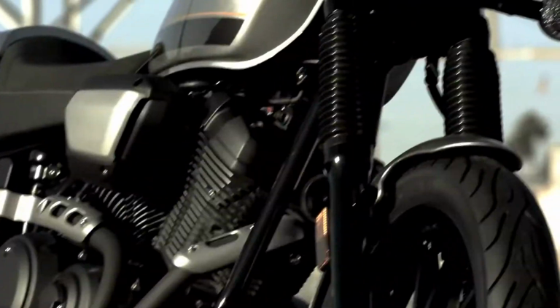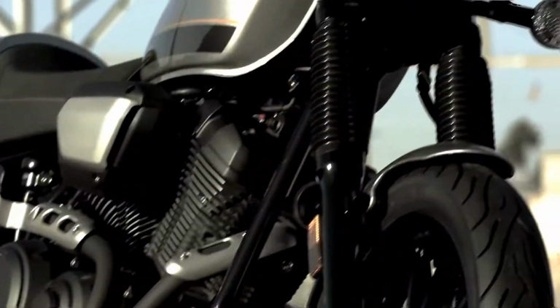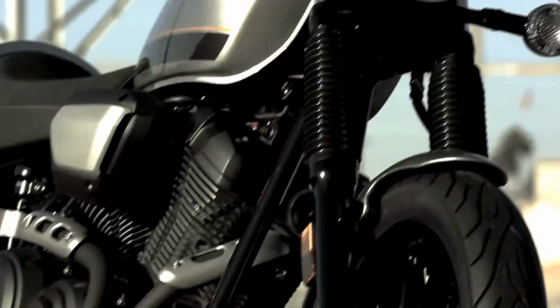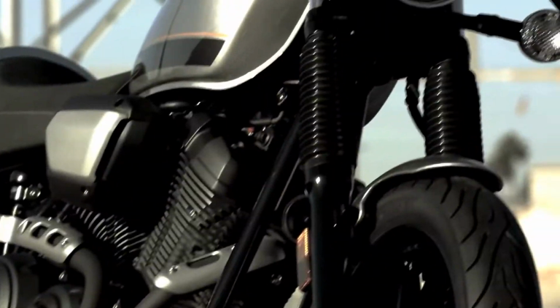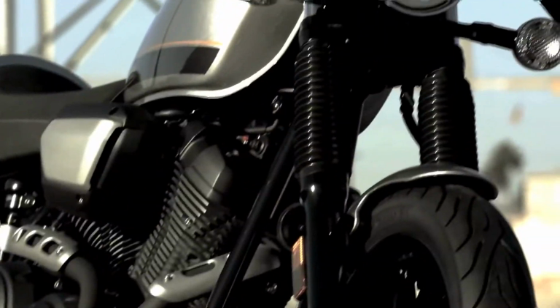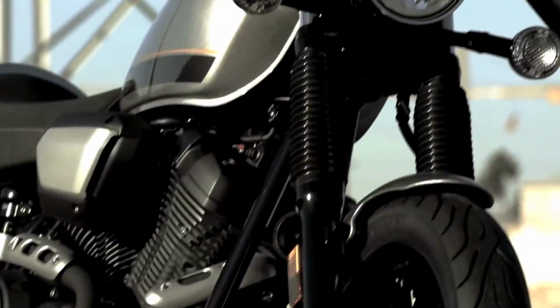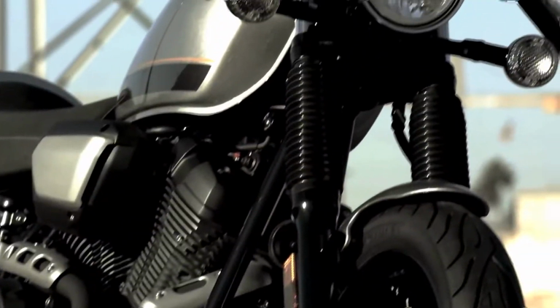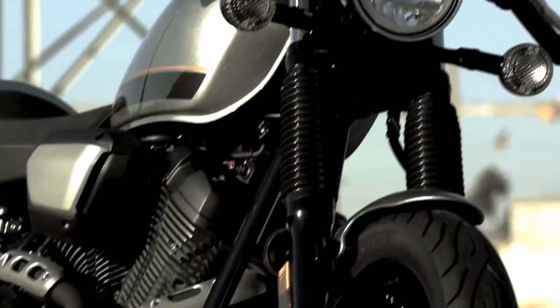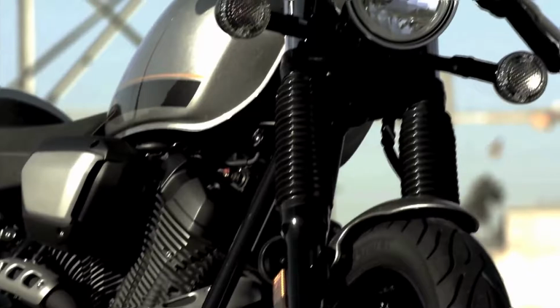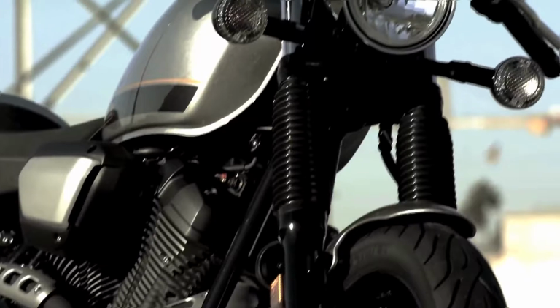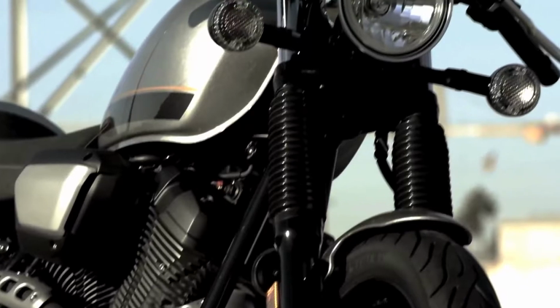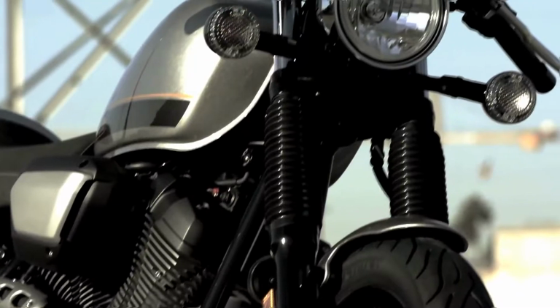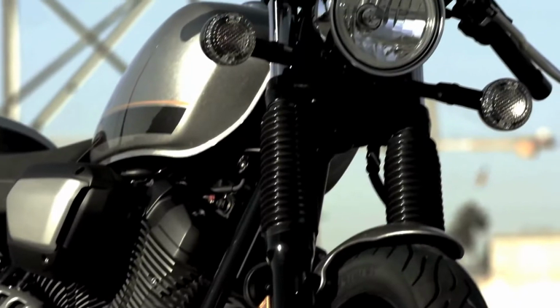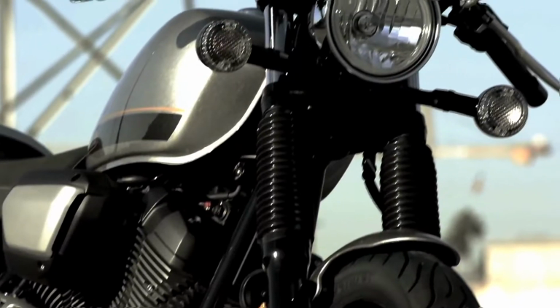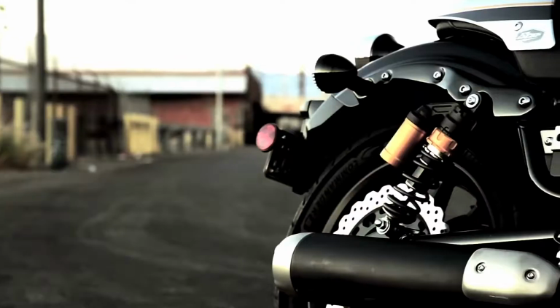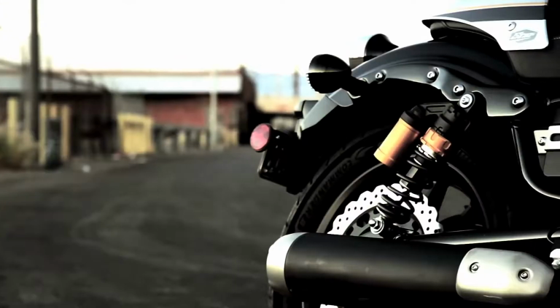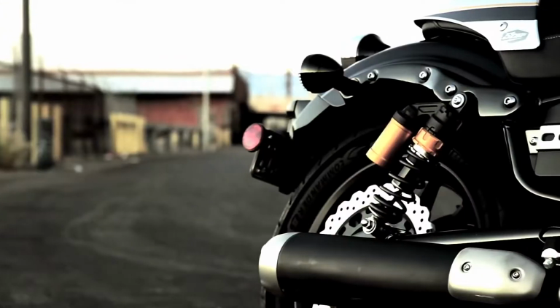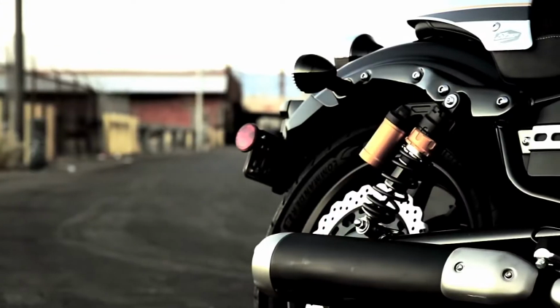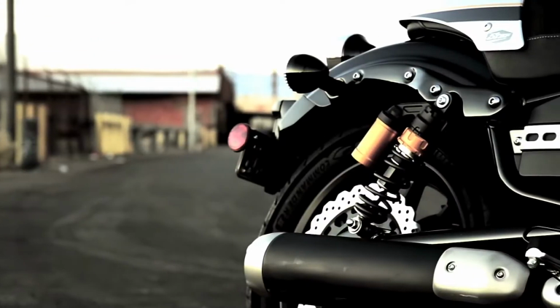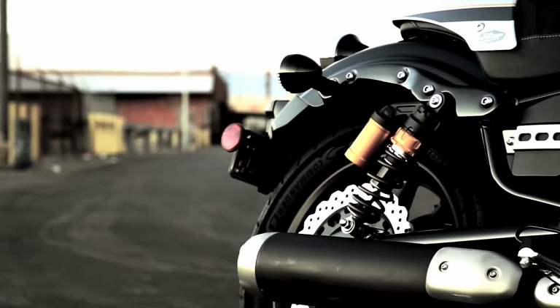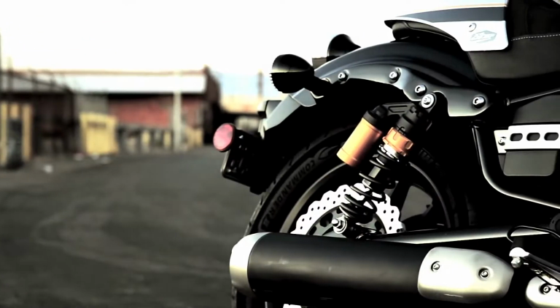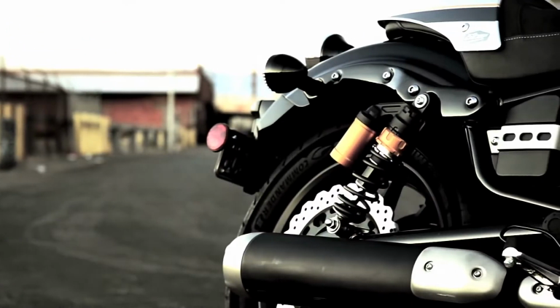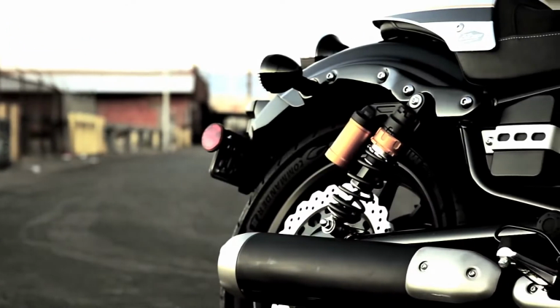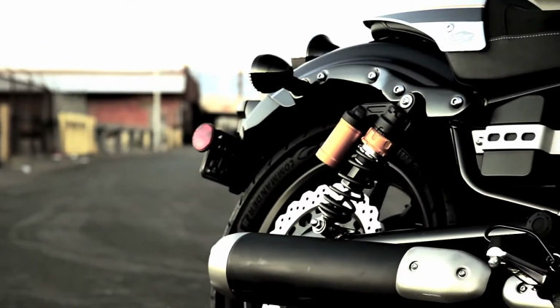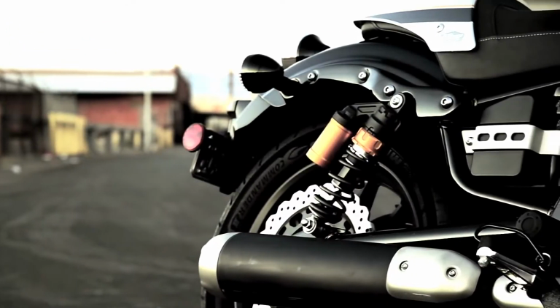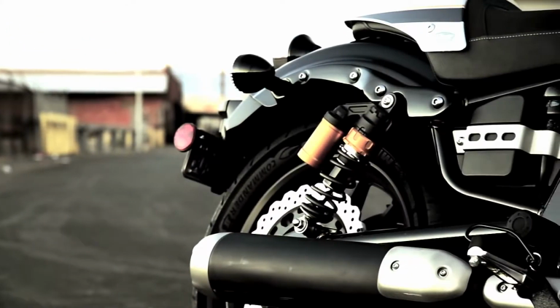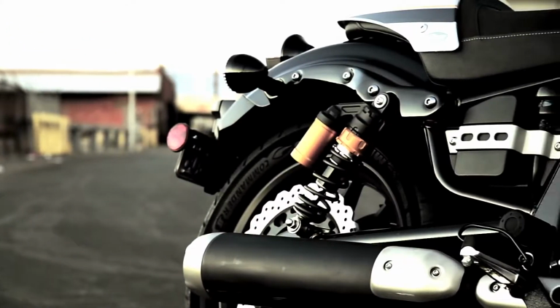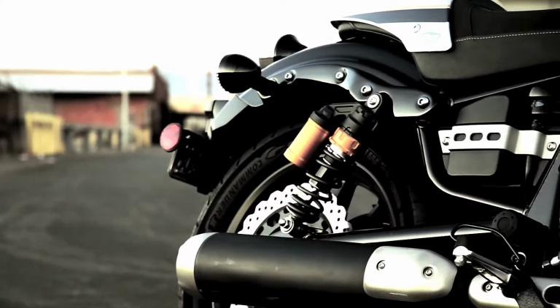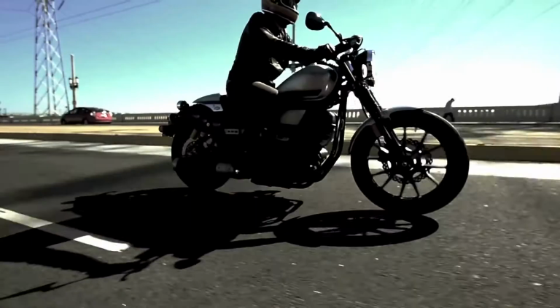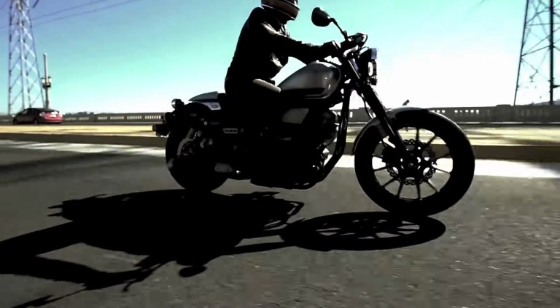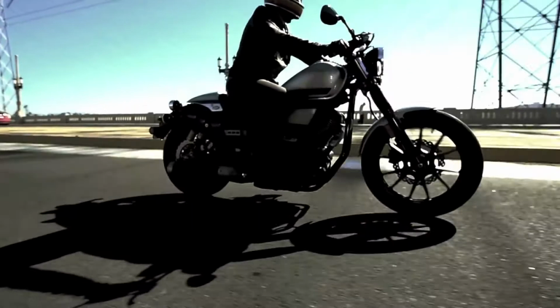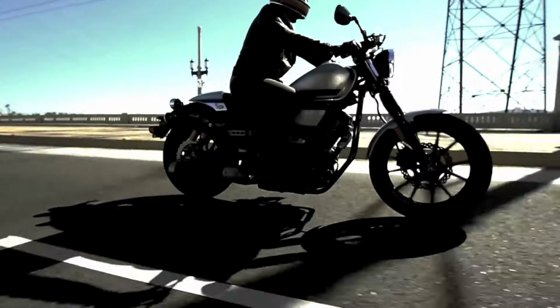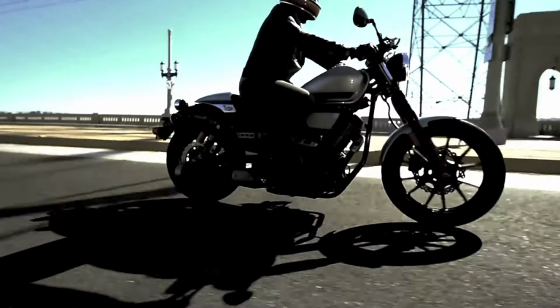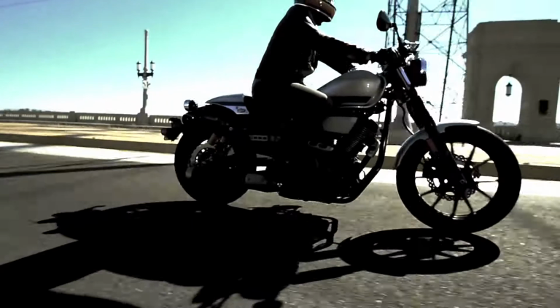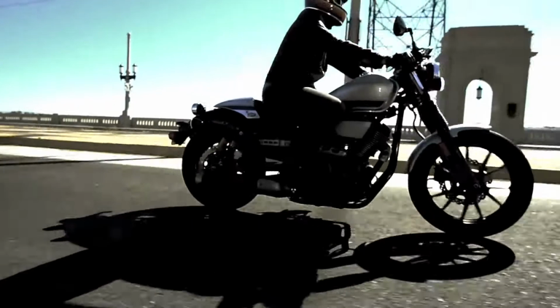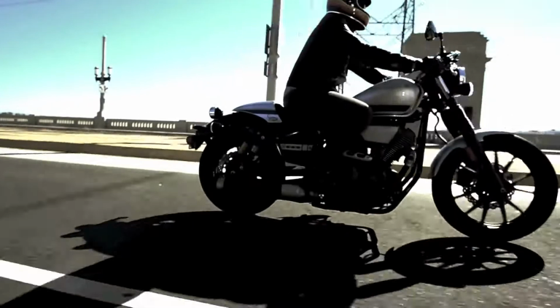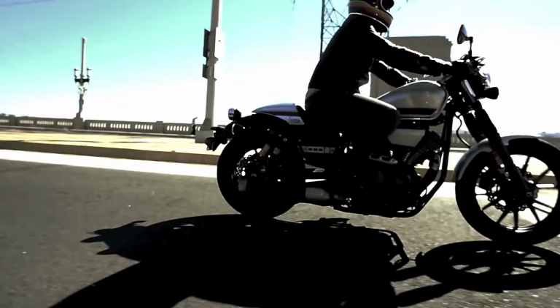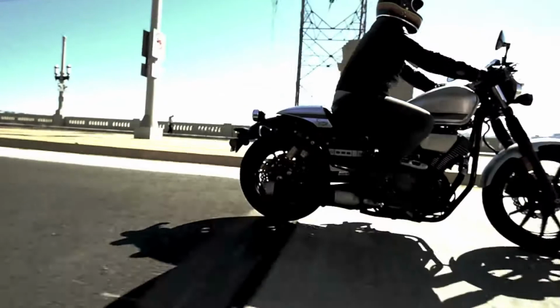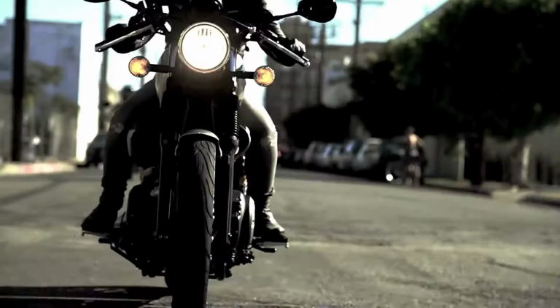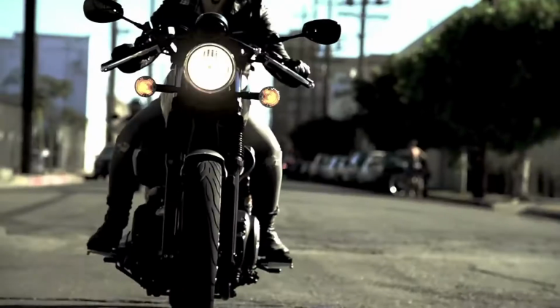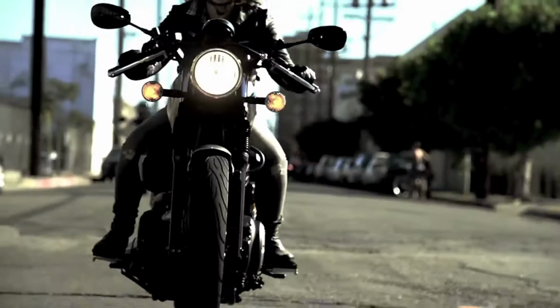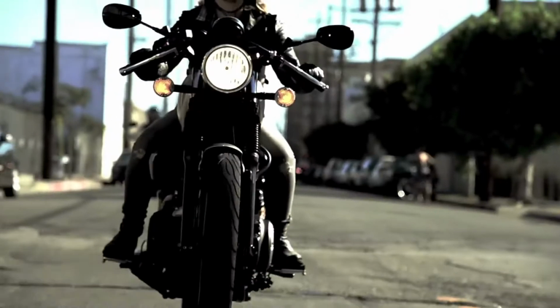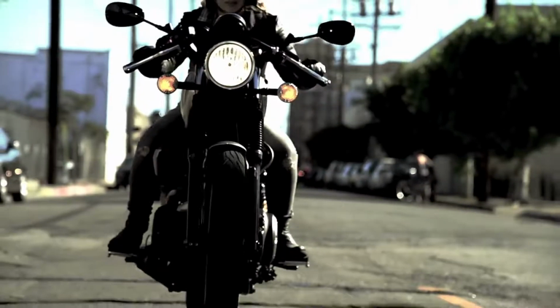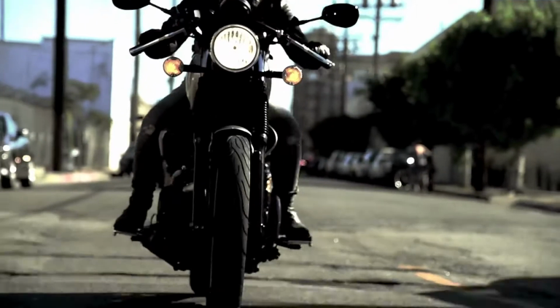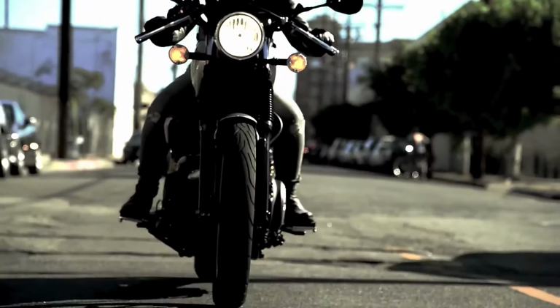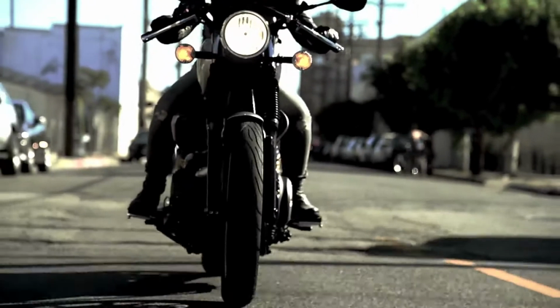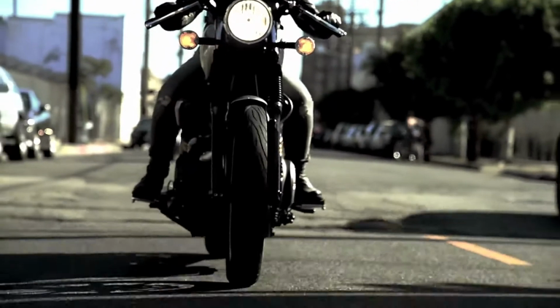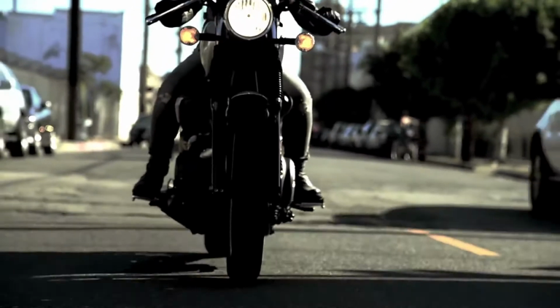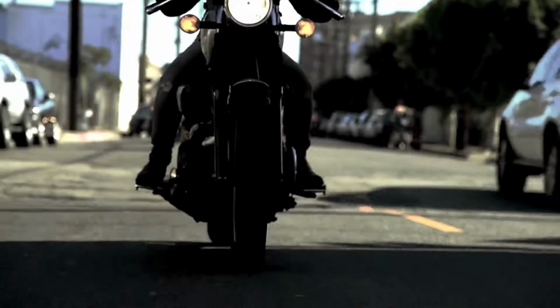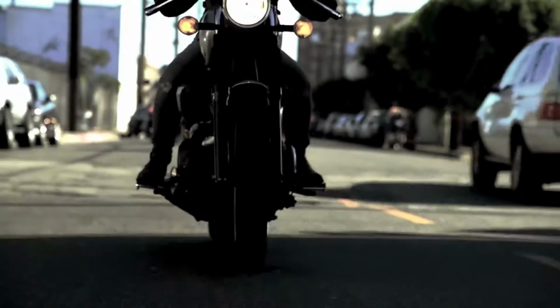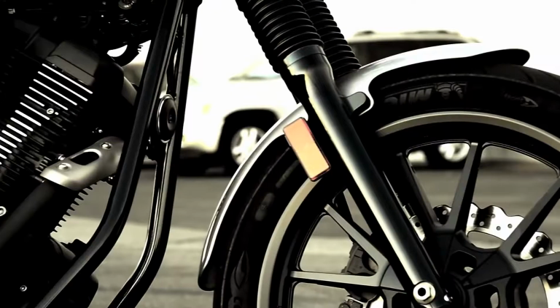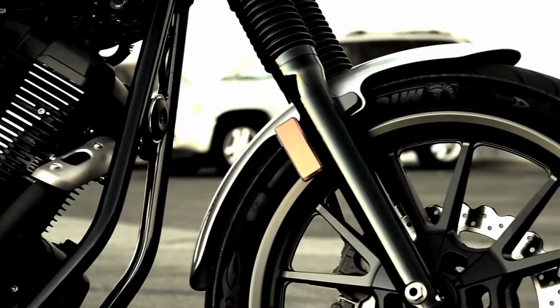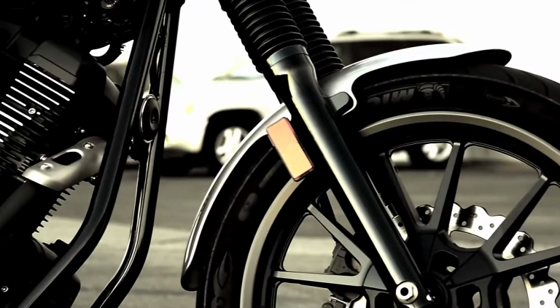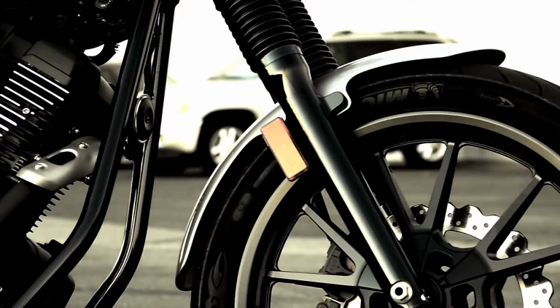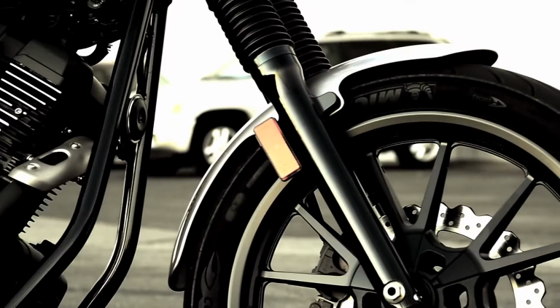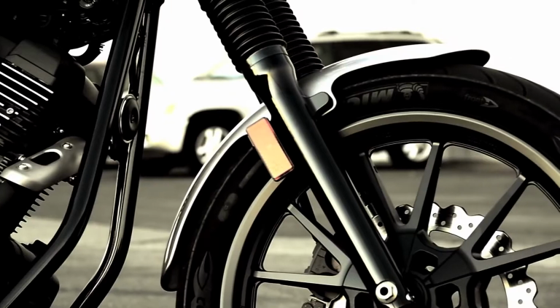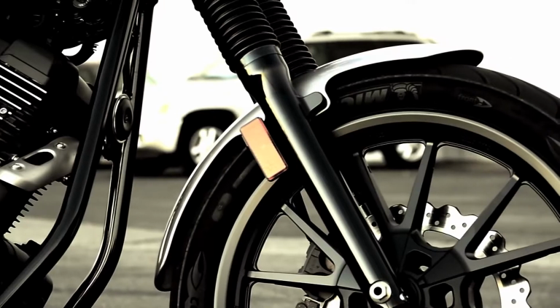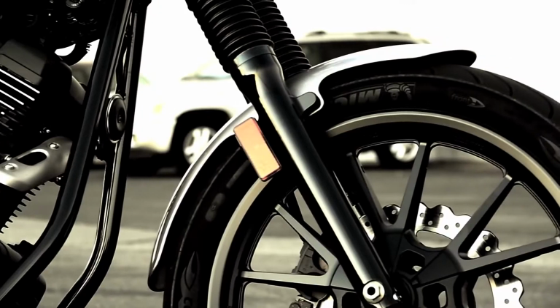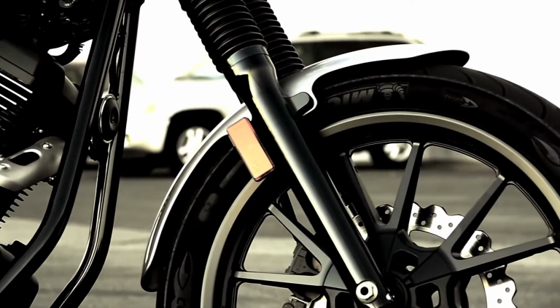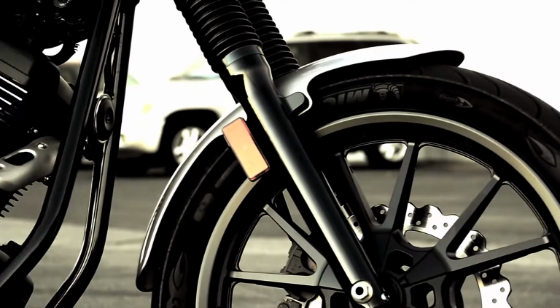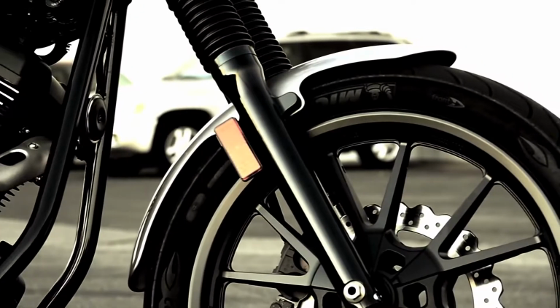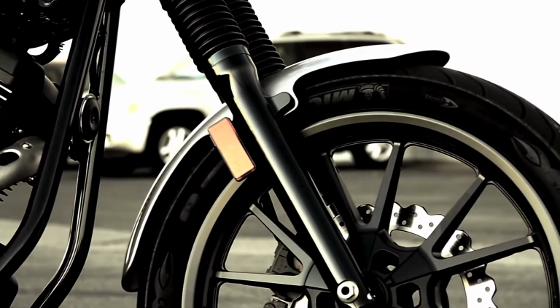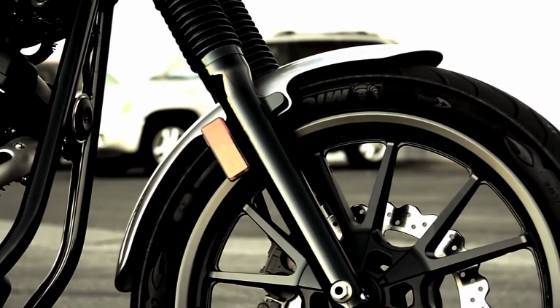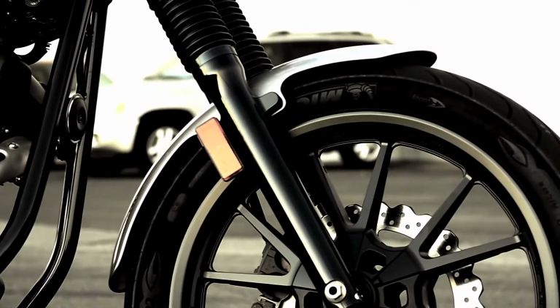Old-school fork boots with sport-tuned suspension, including longer forks and shocks, and sport-focused tires.